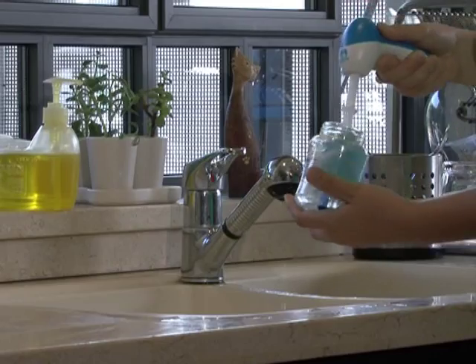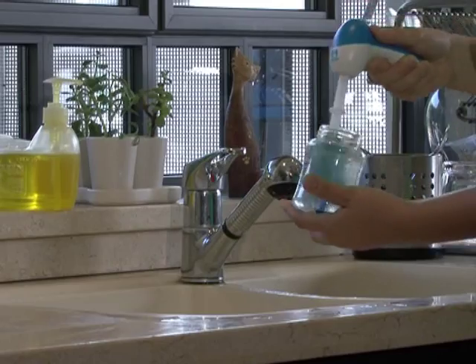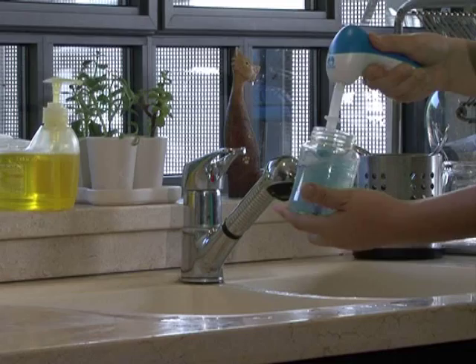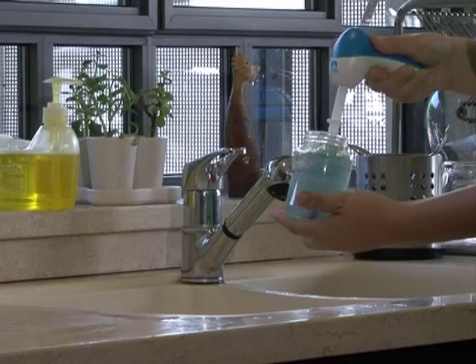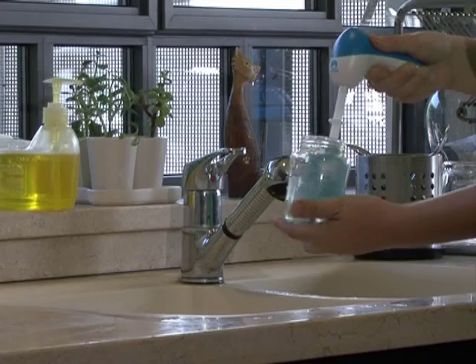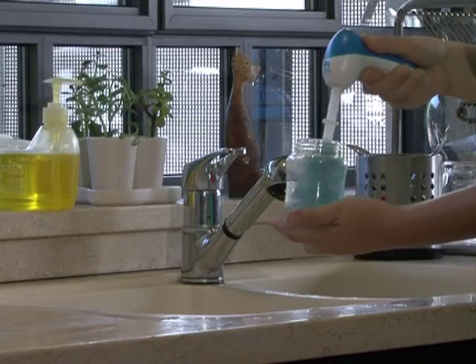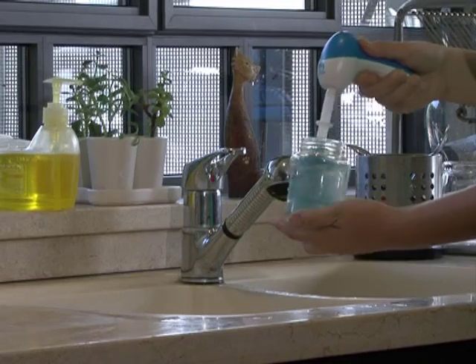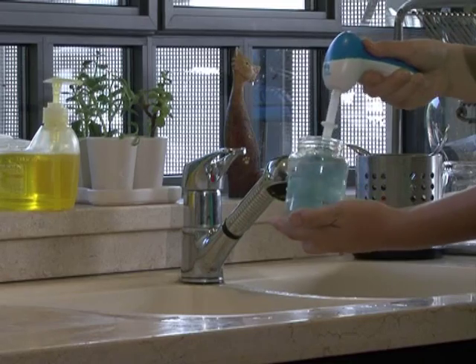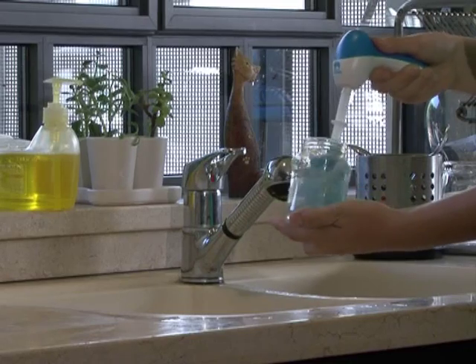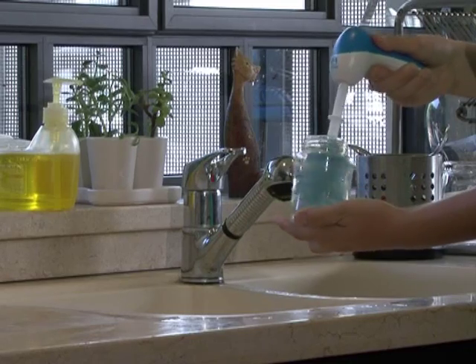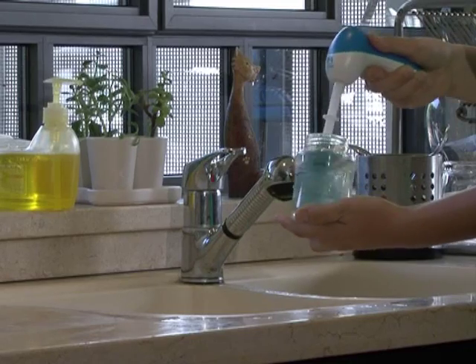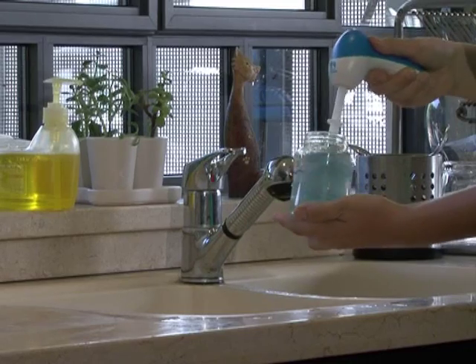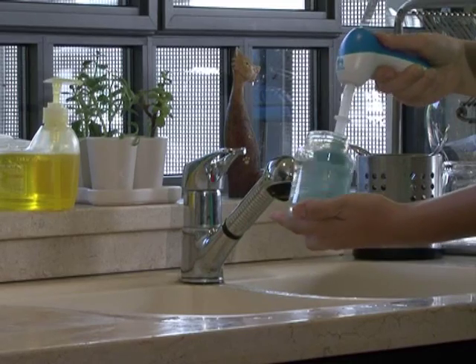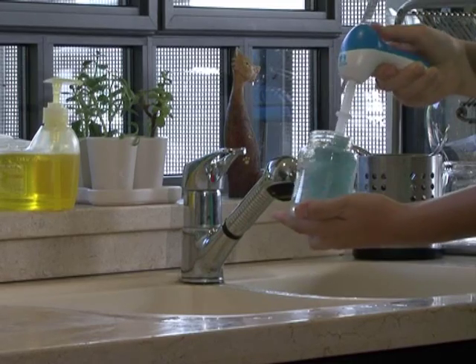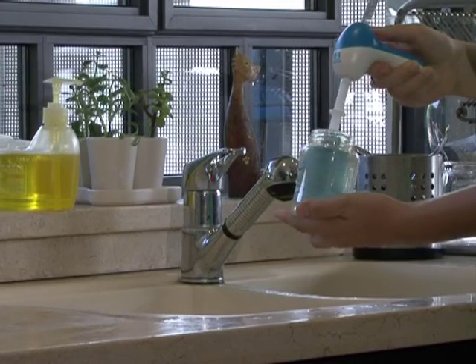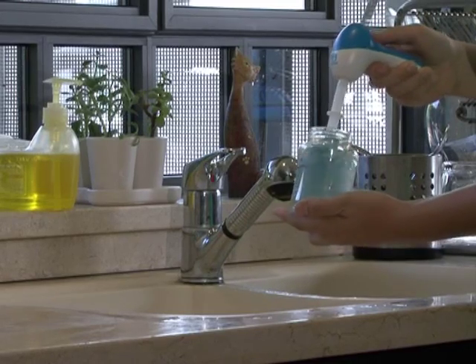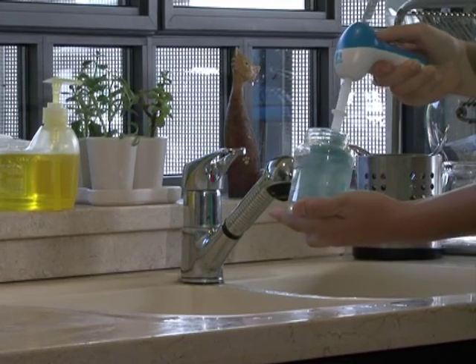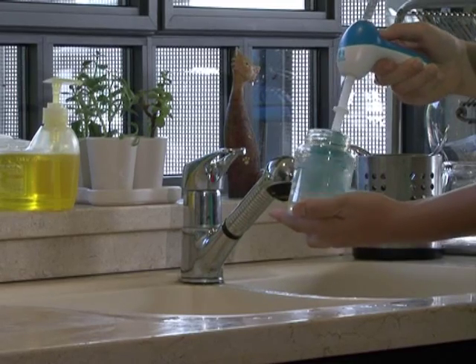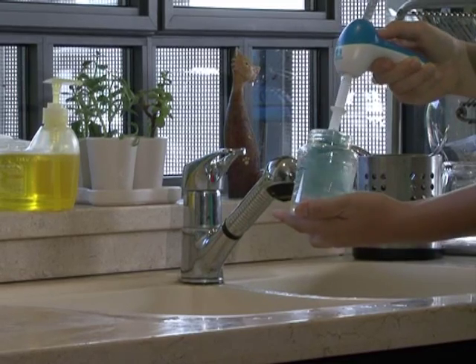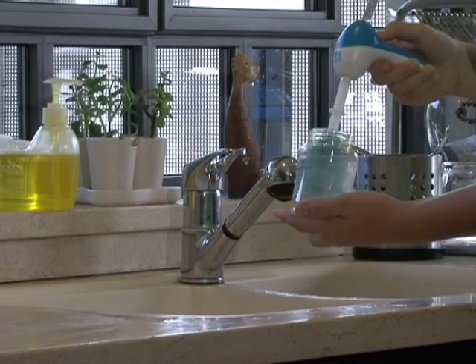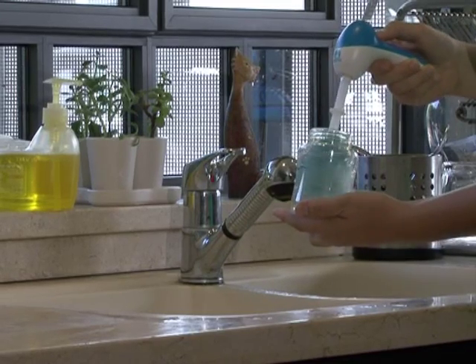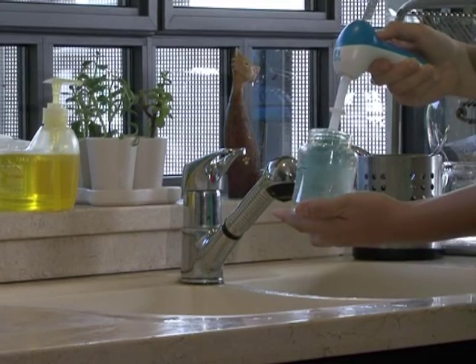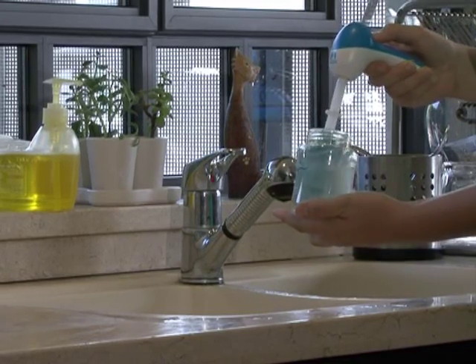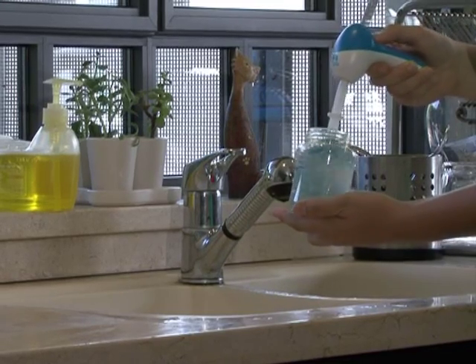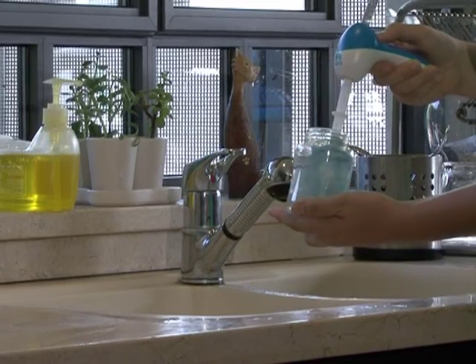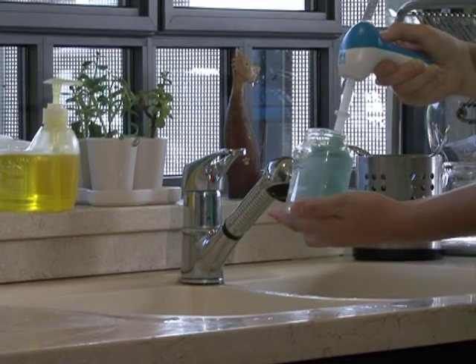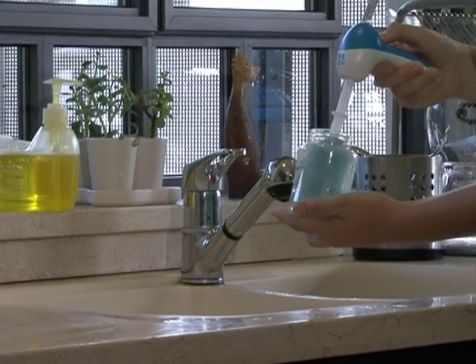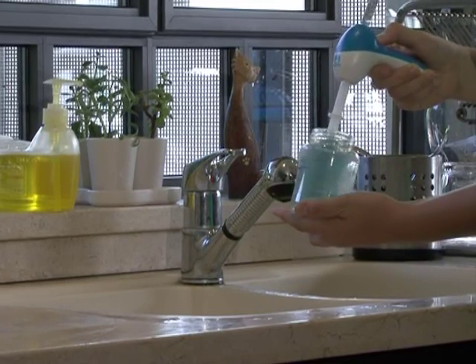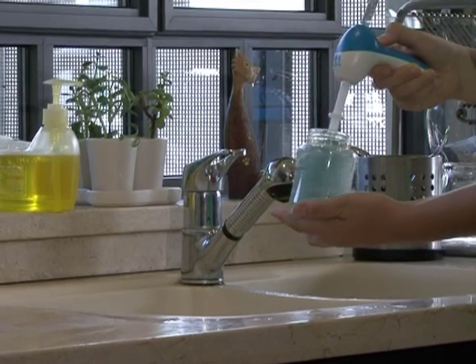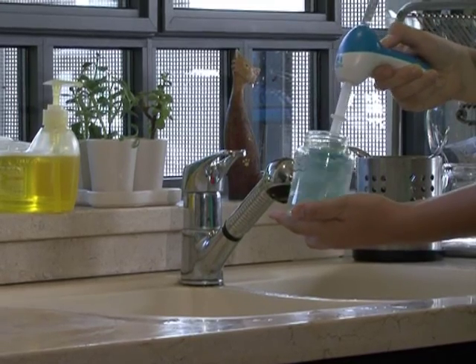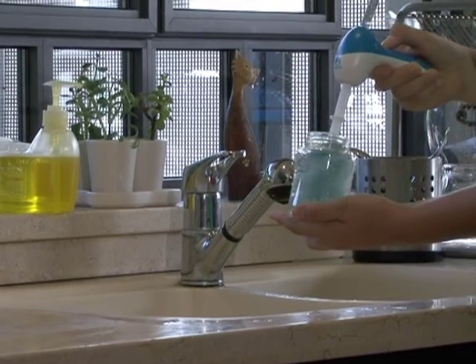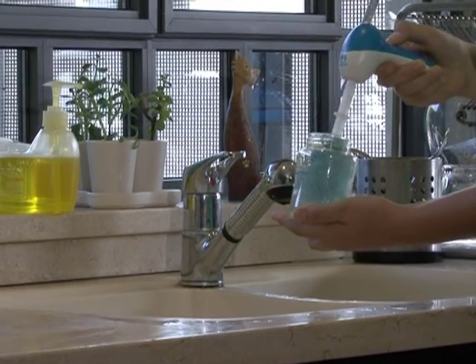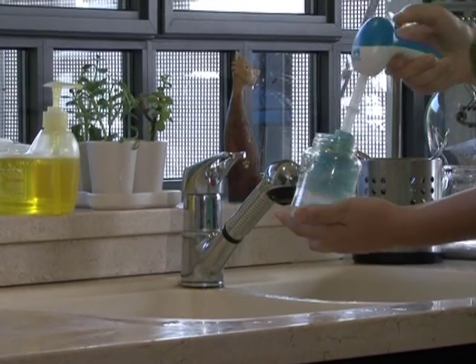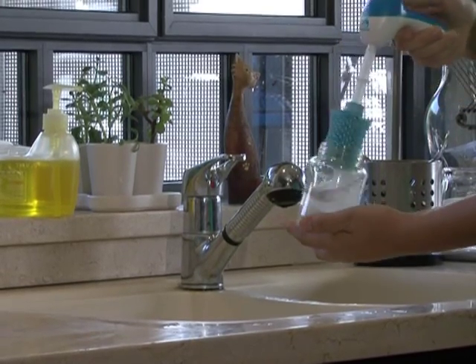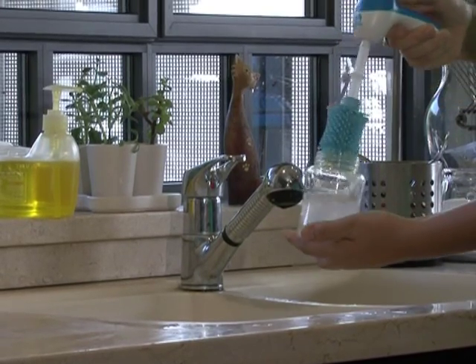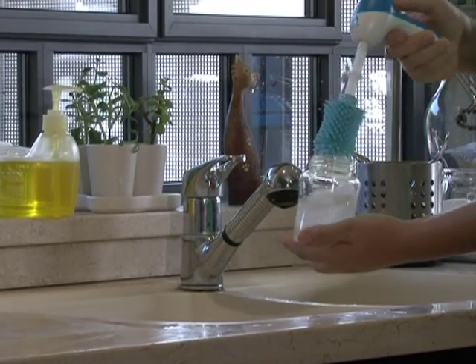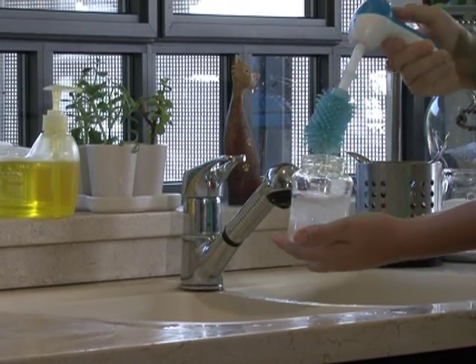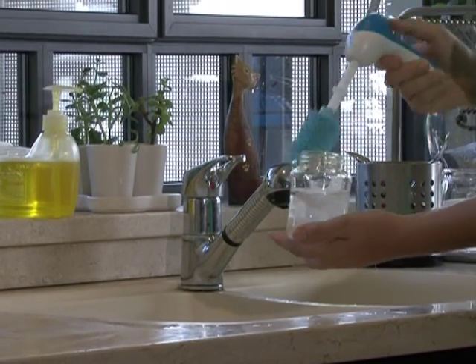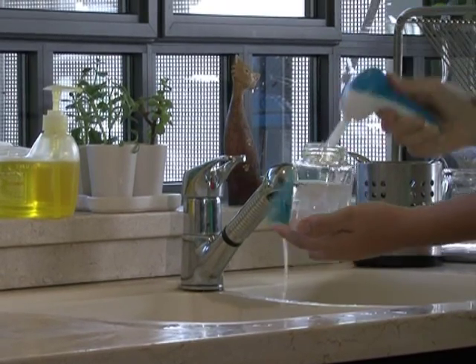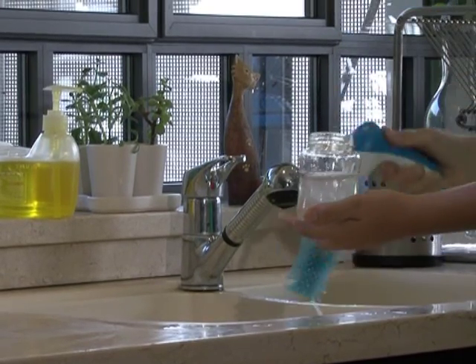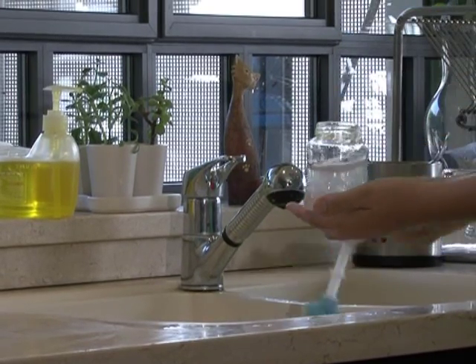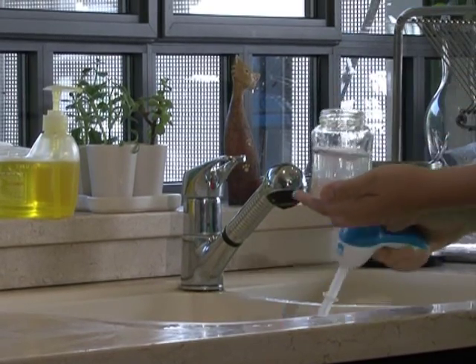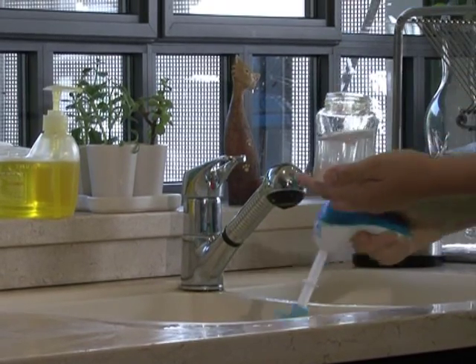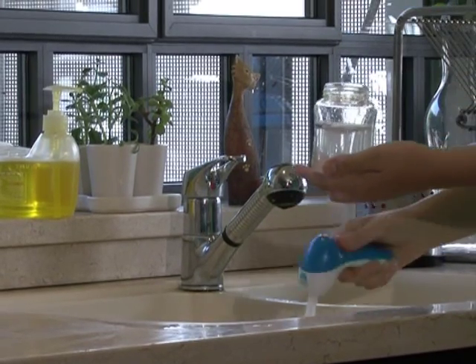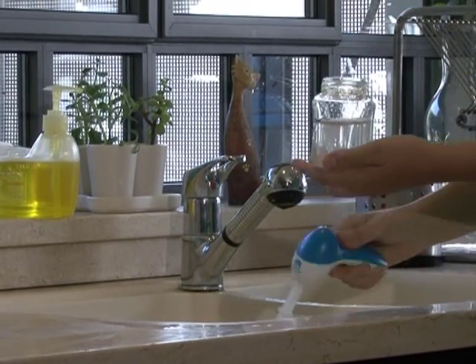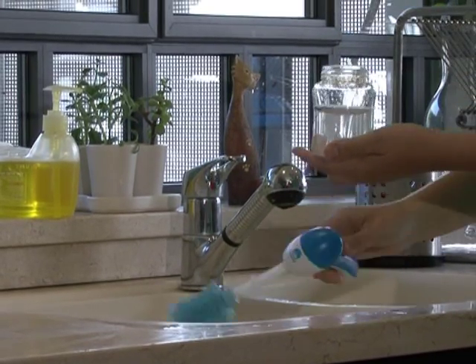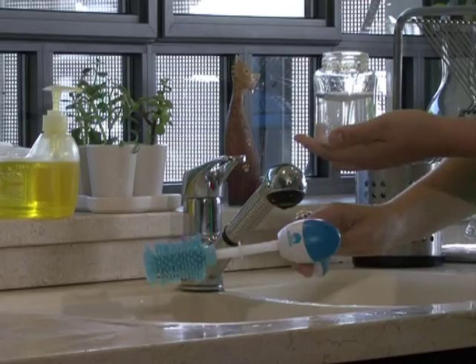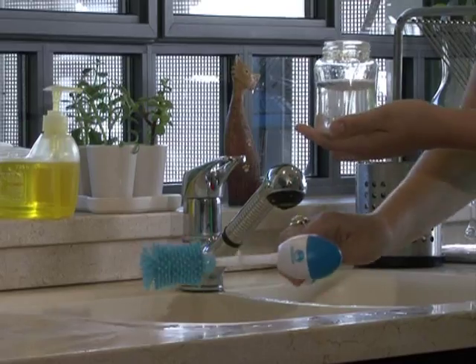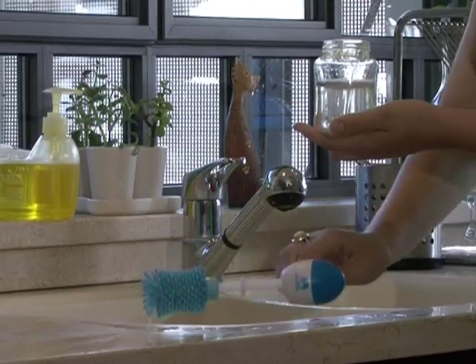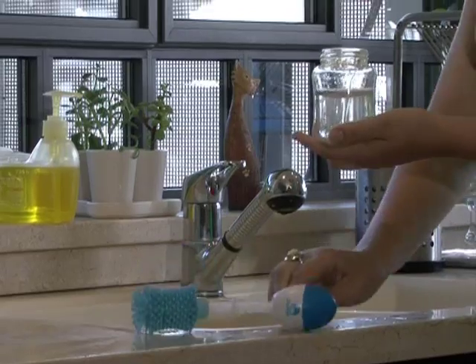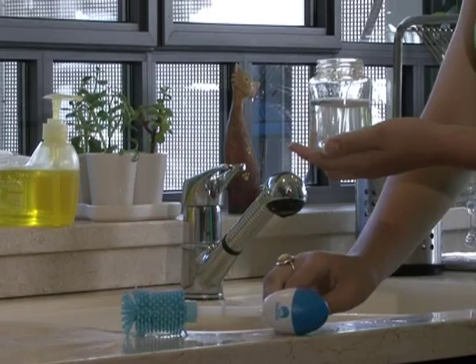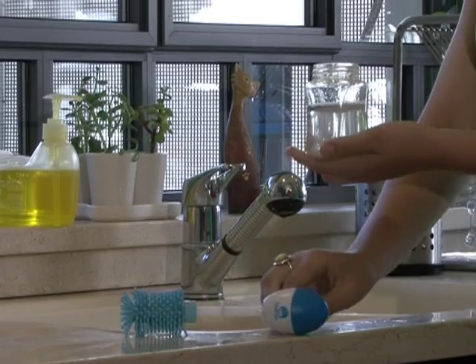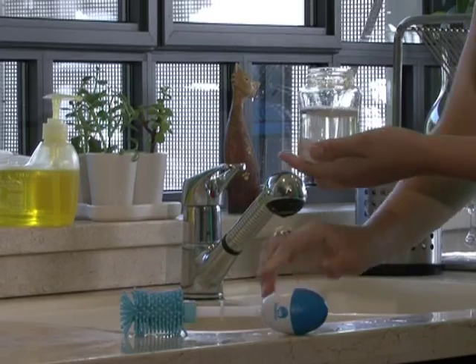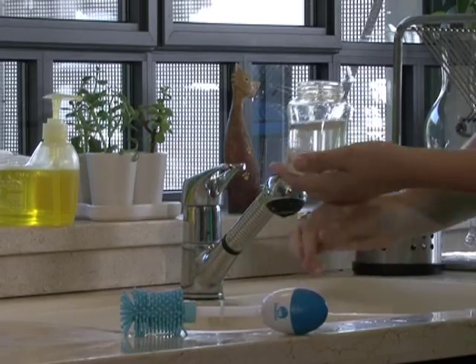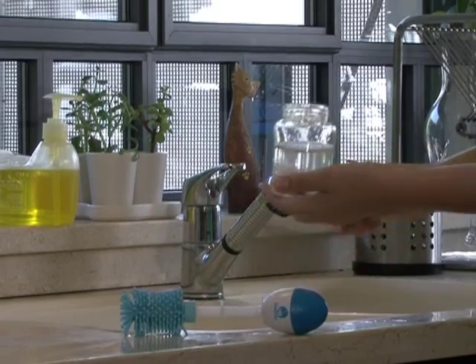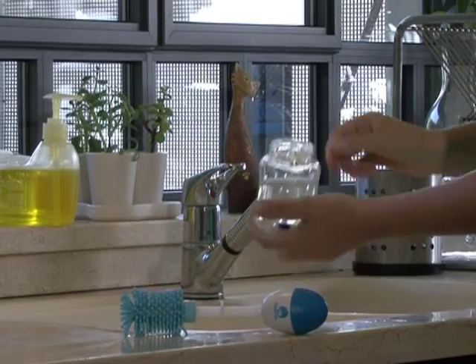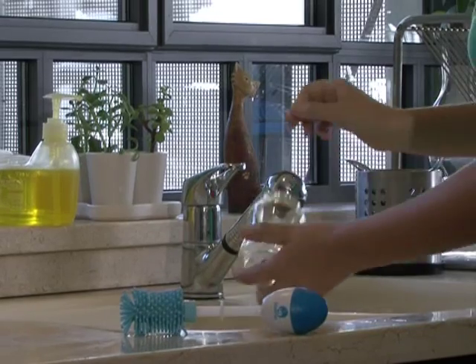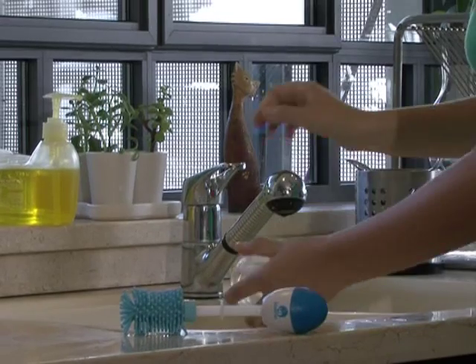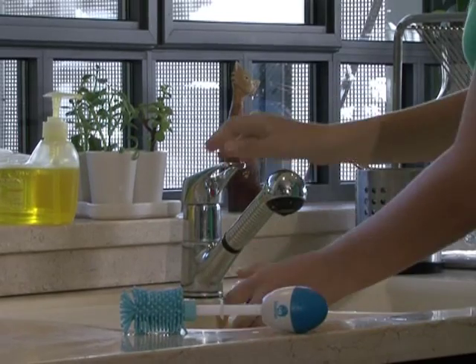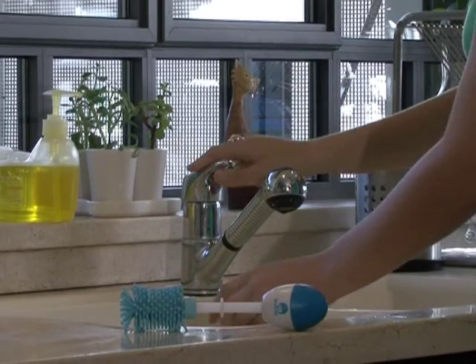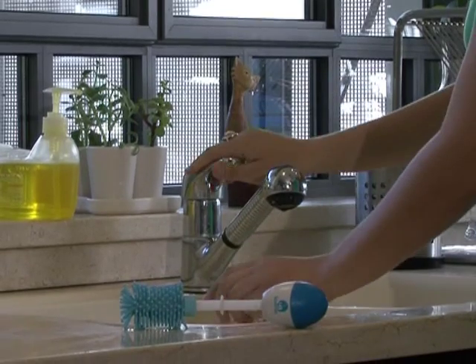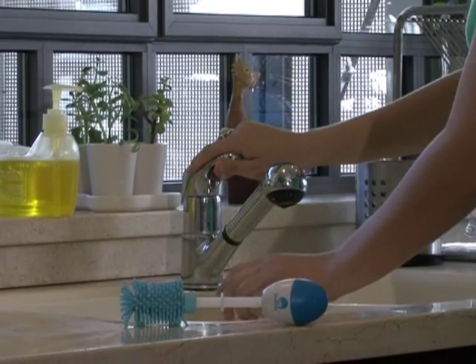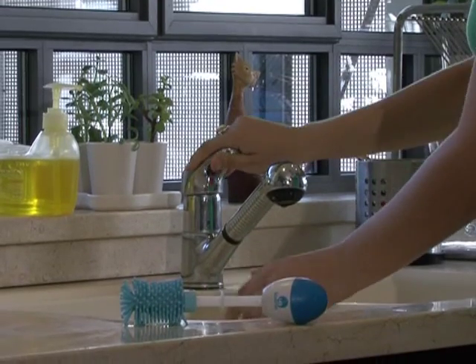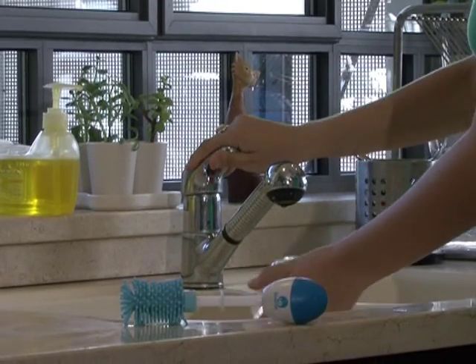With its uniquely textured rubber bristles that are soft and flexible, there is no risk of scratching the bottle.